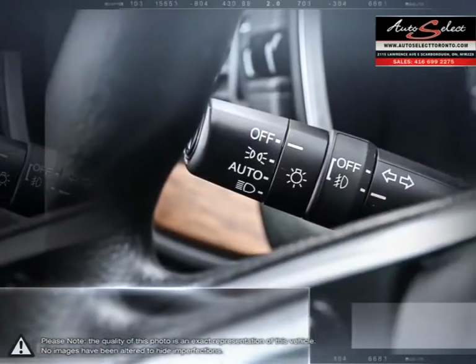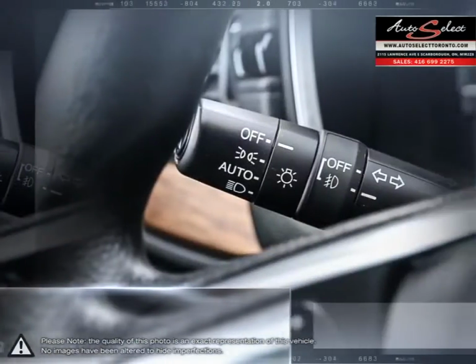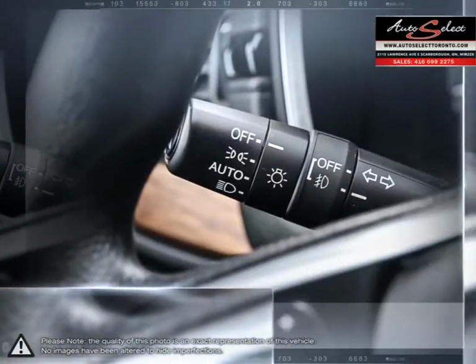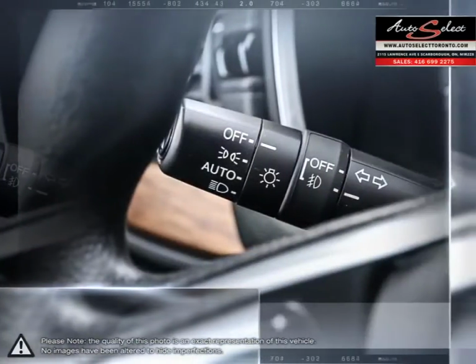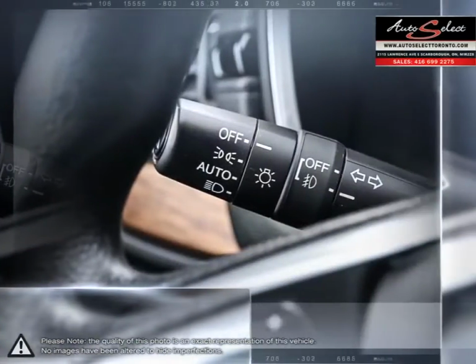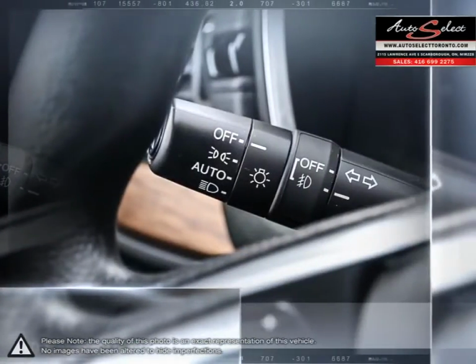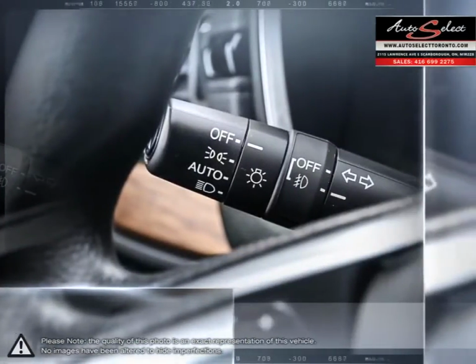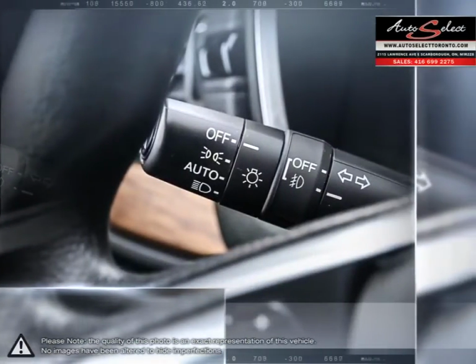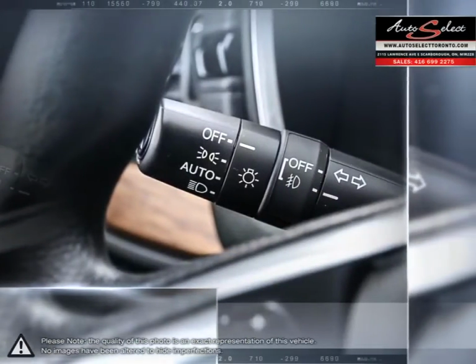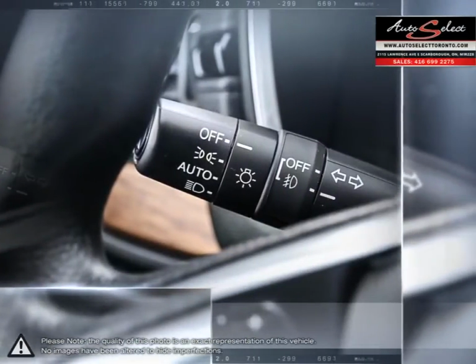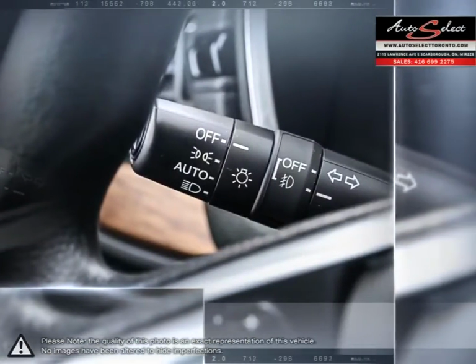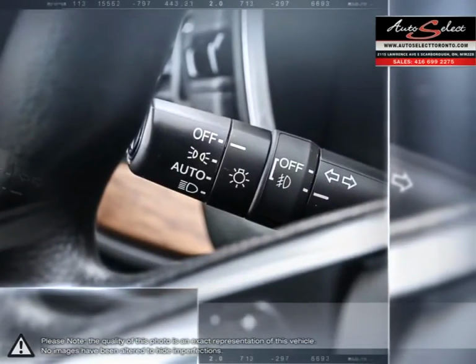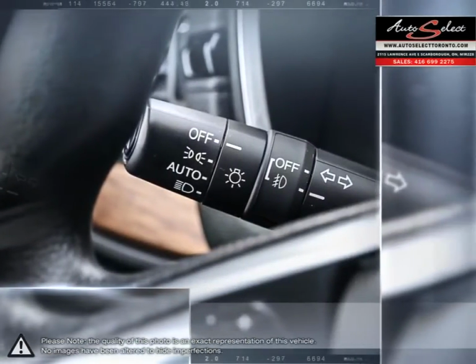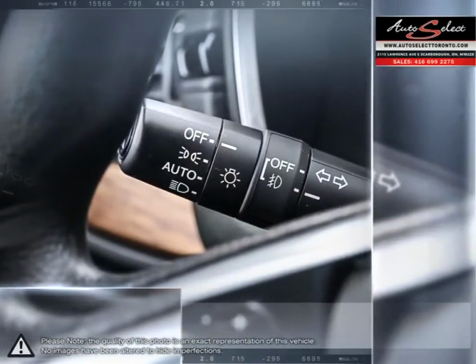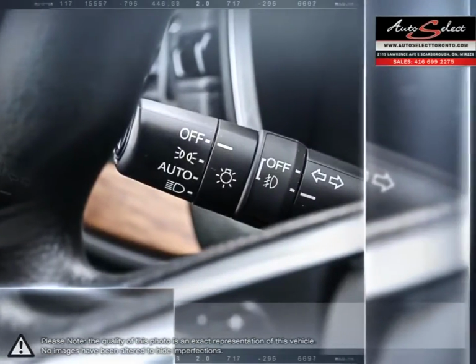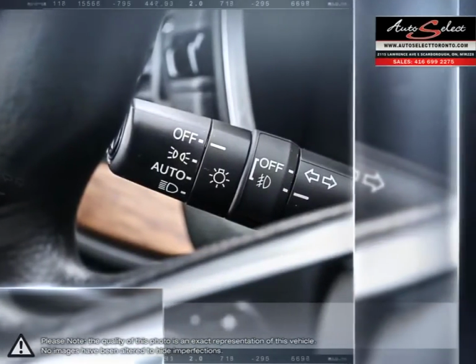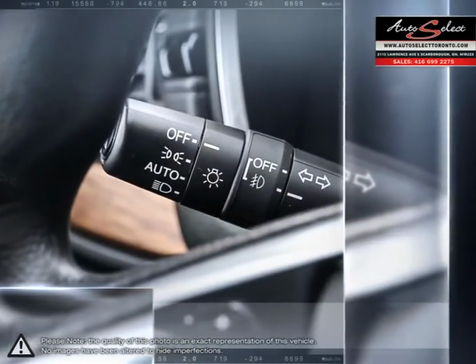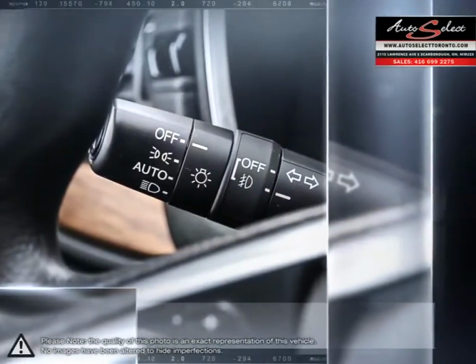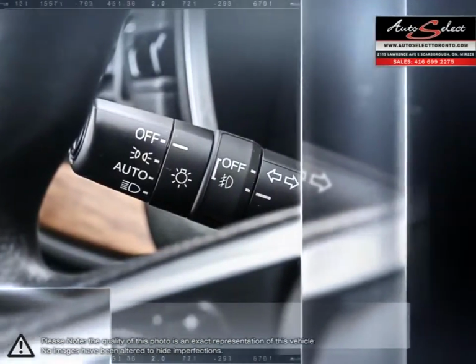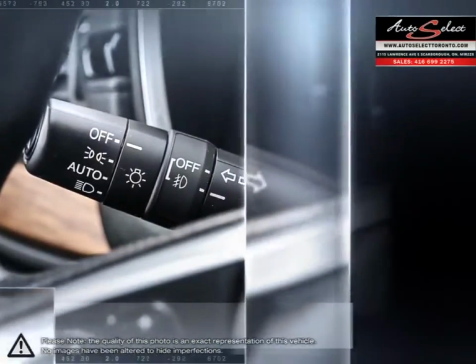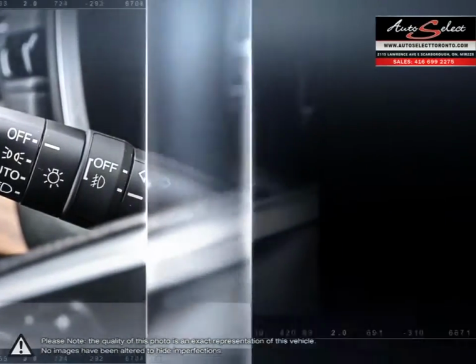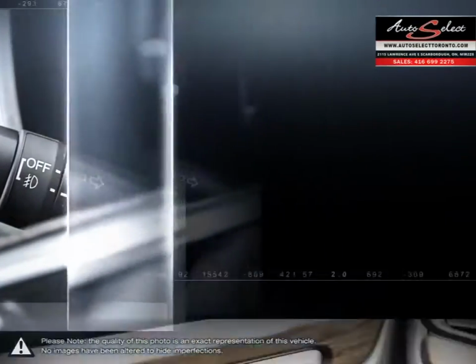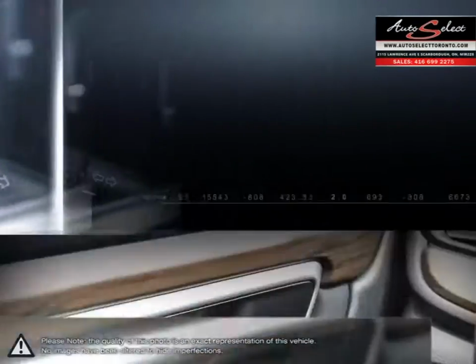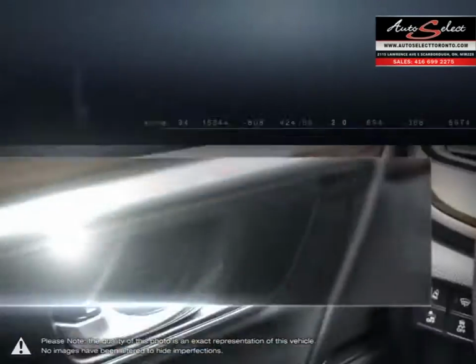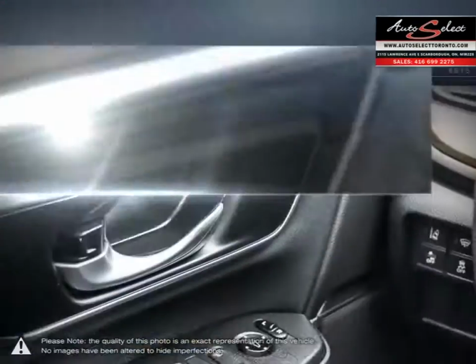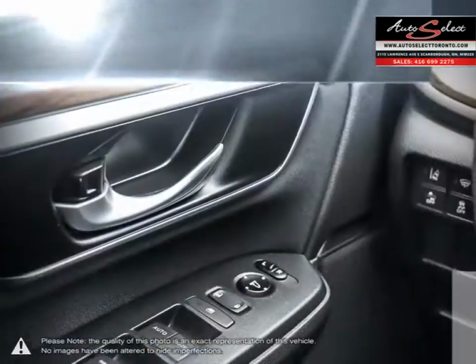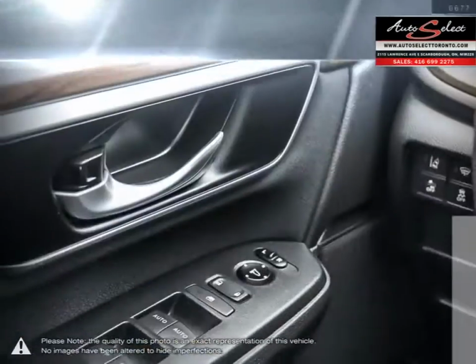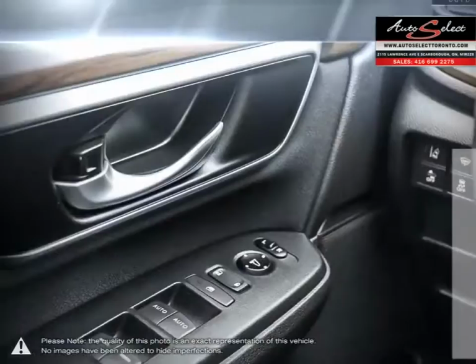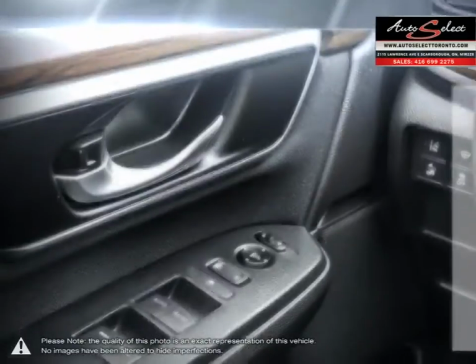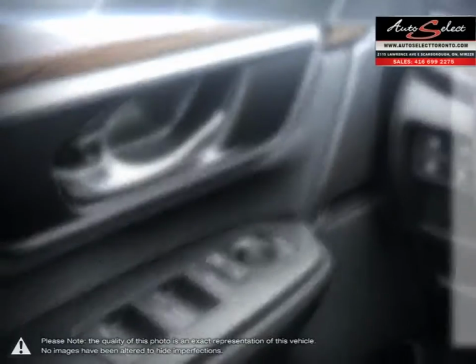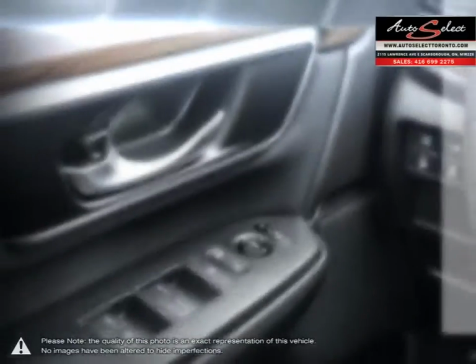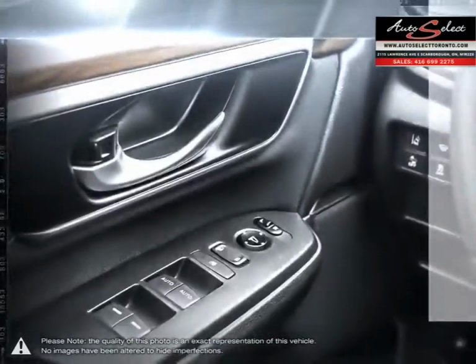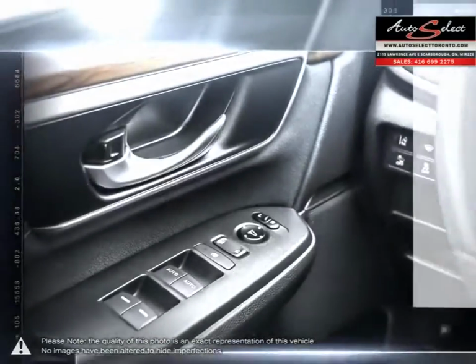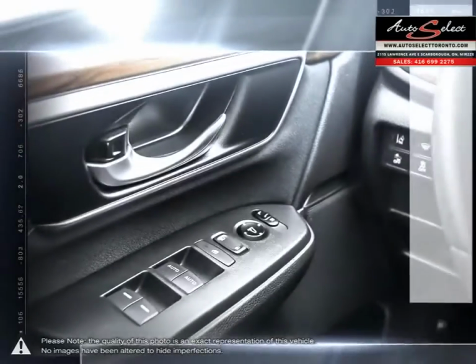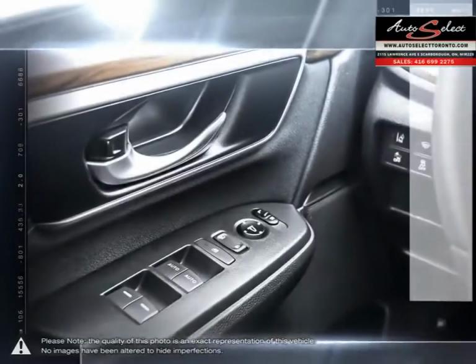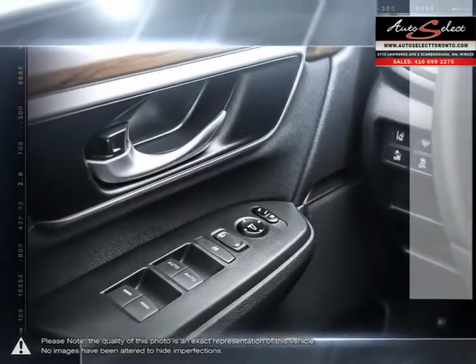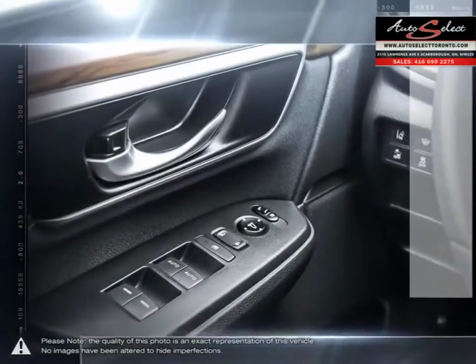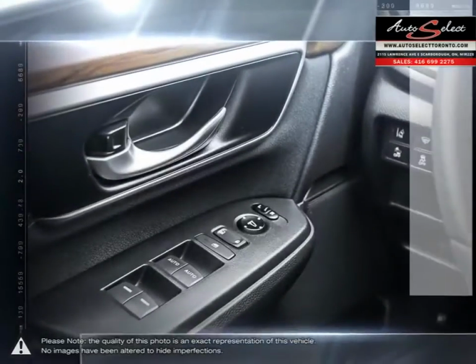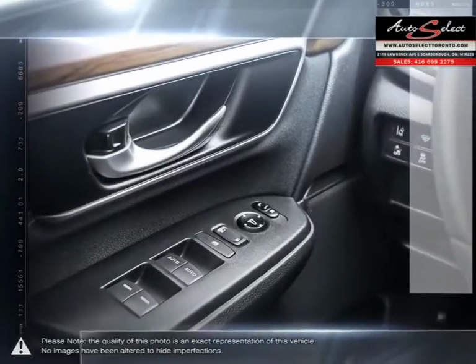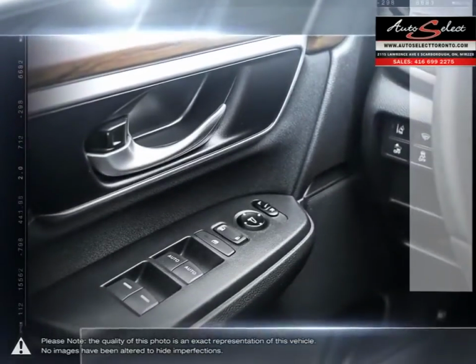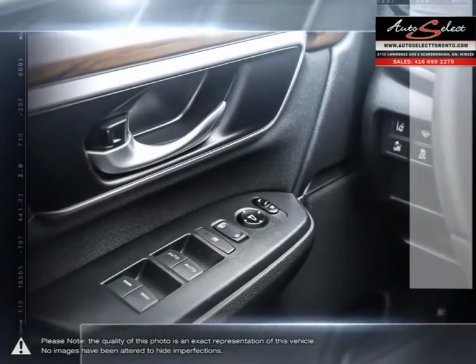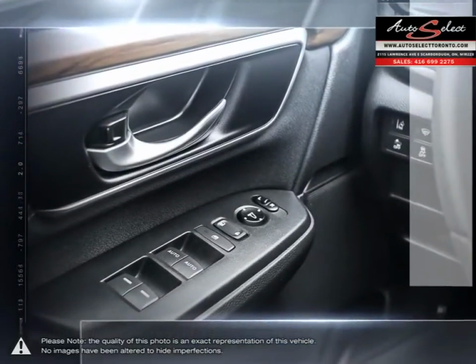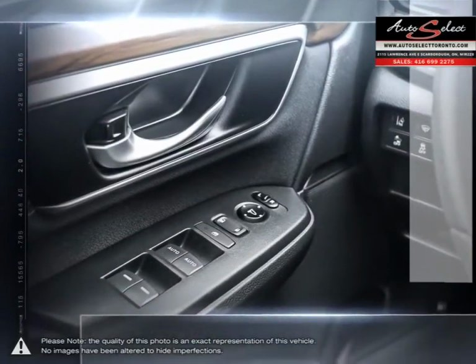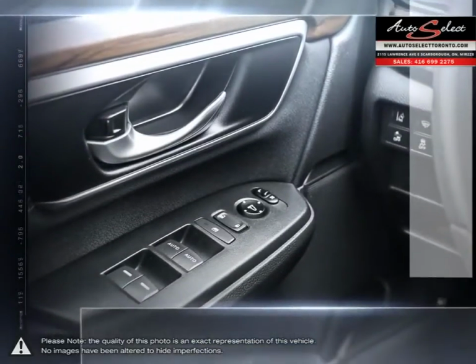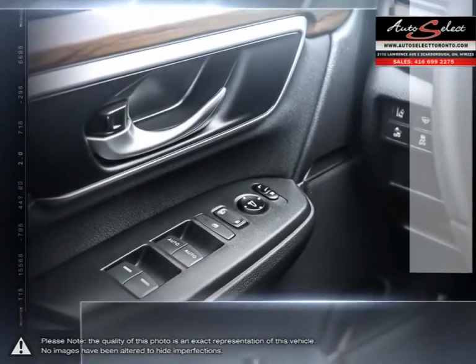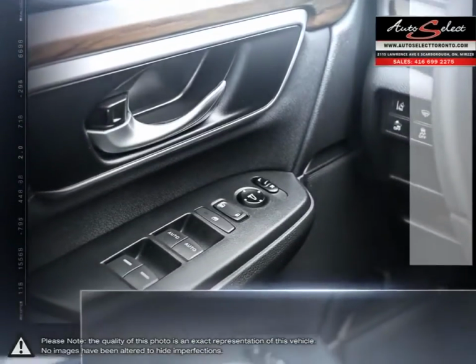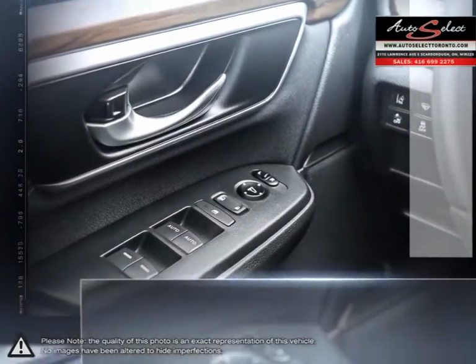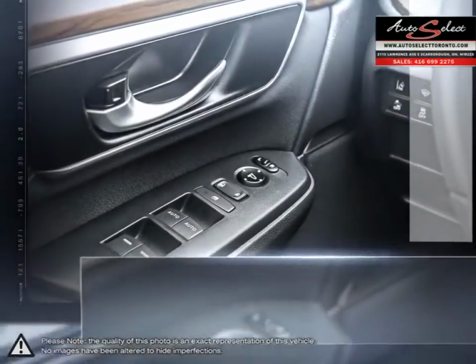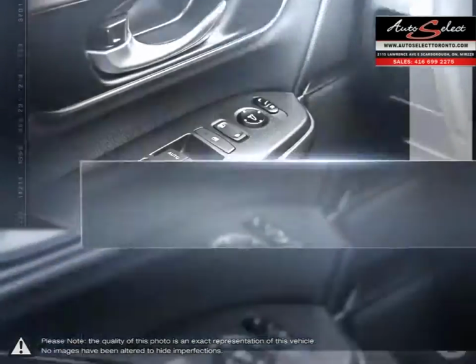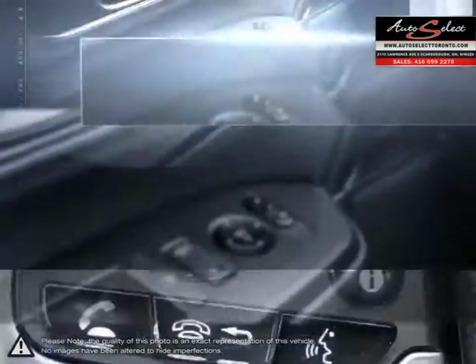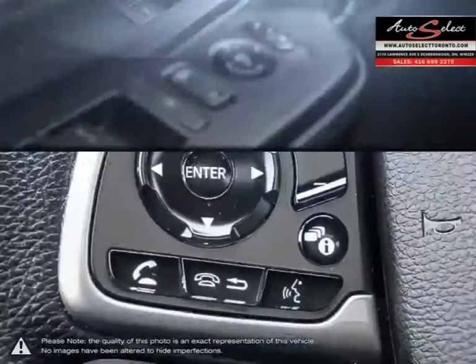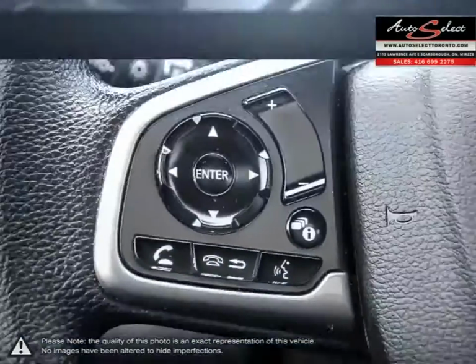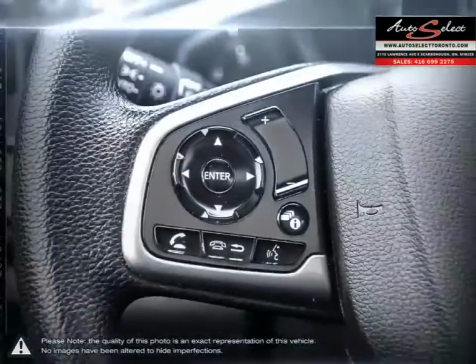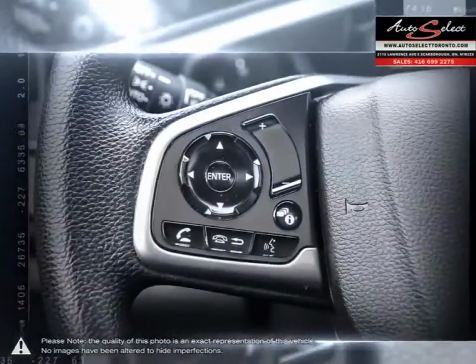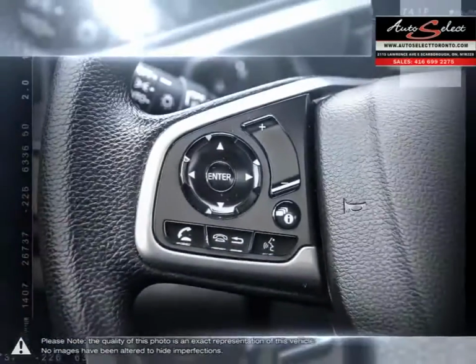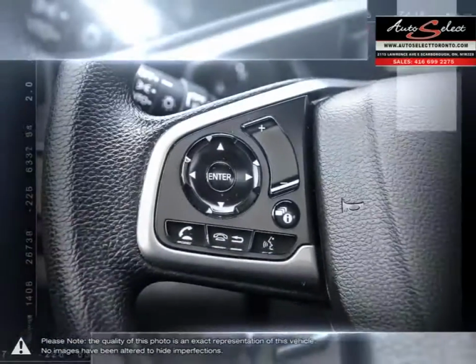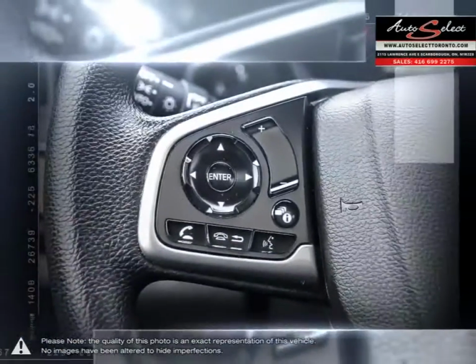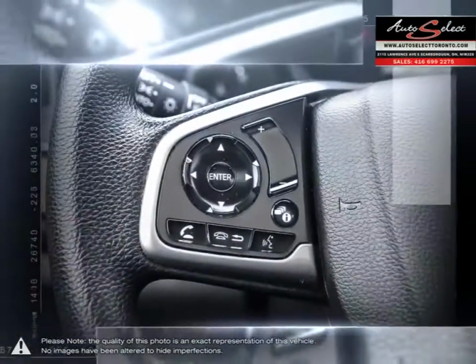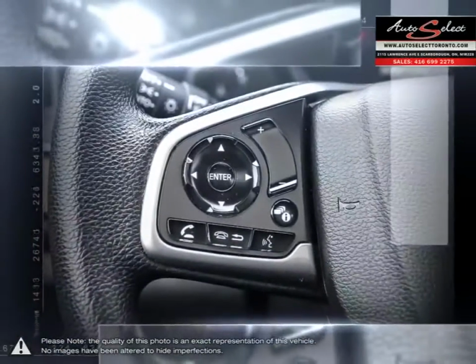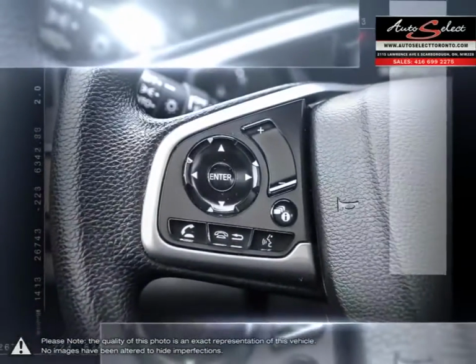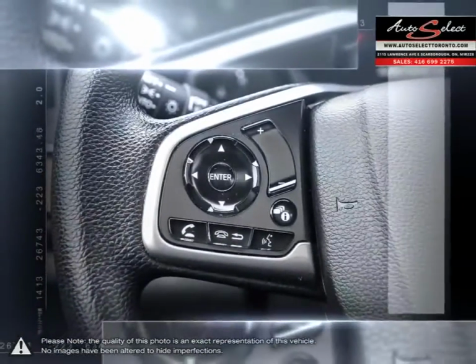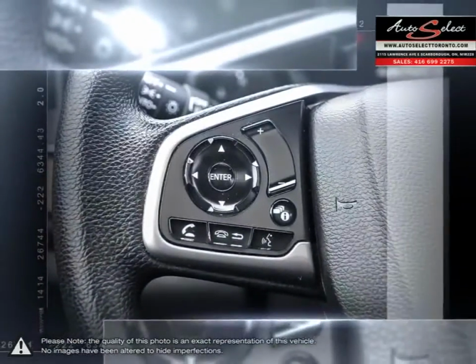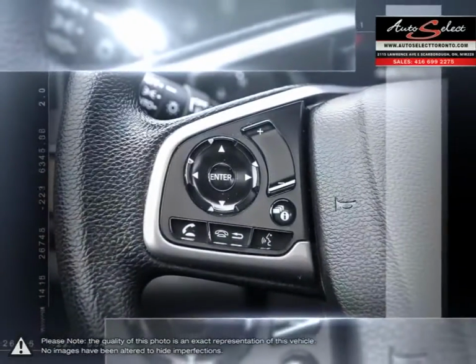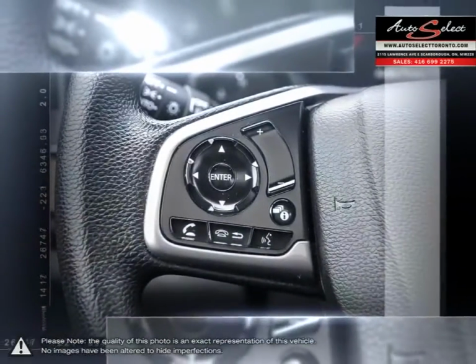Auto financing is our specialty. Dealing with all types of credit situations, whether it be good or bad, new or limited, we get things done.